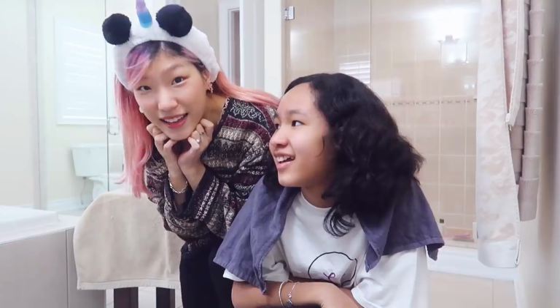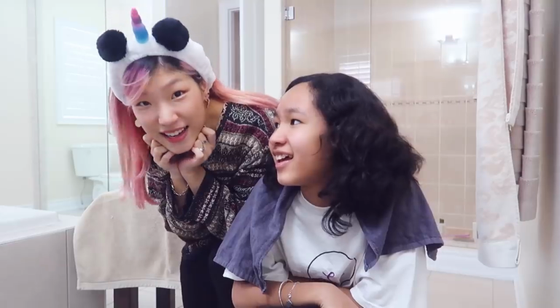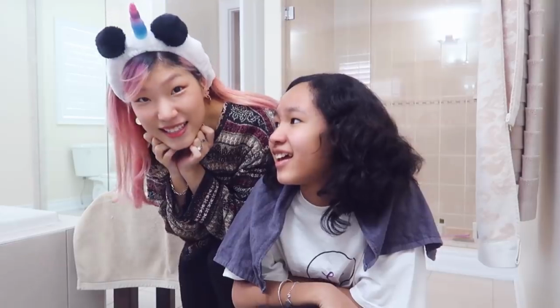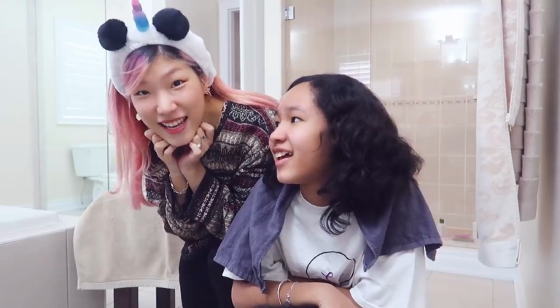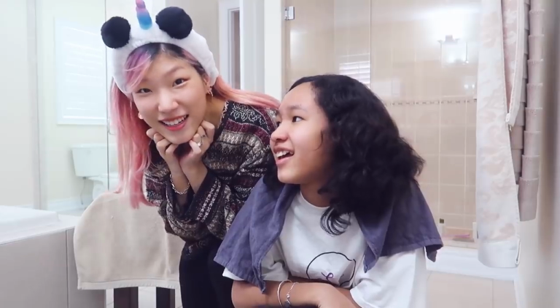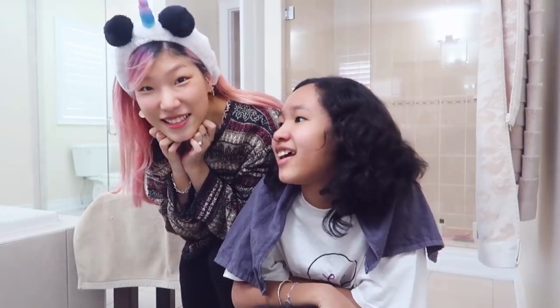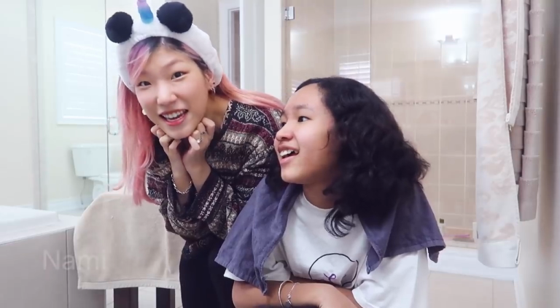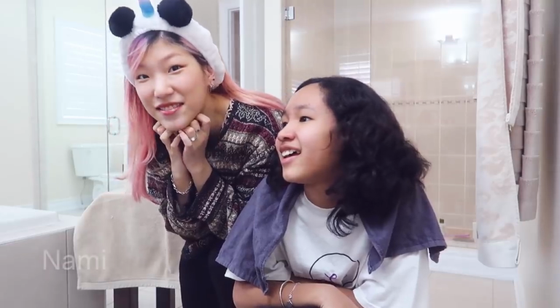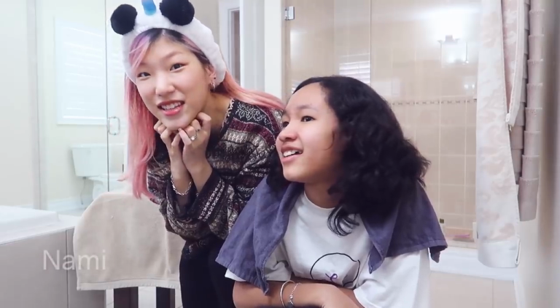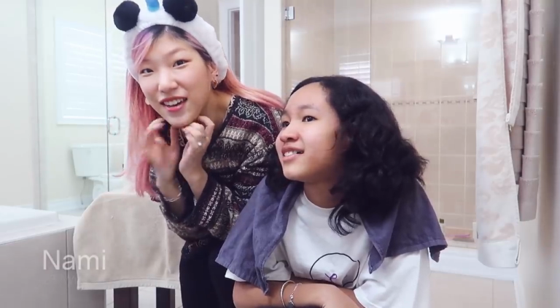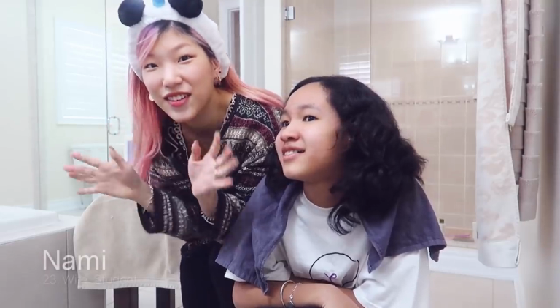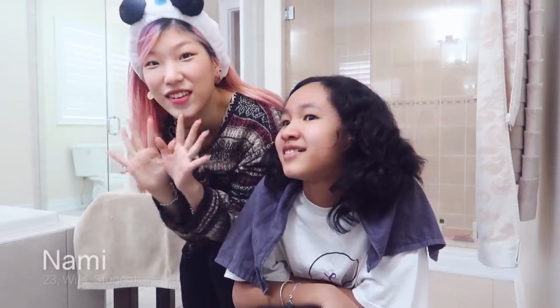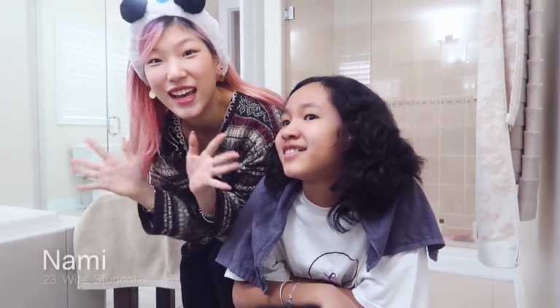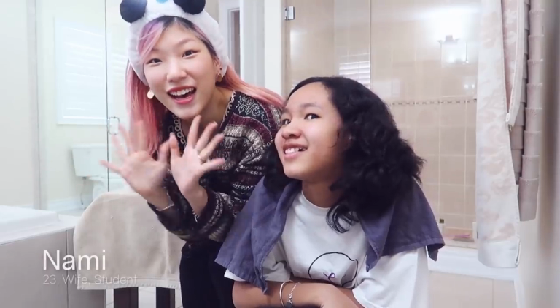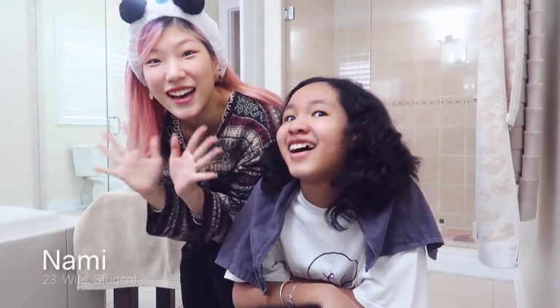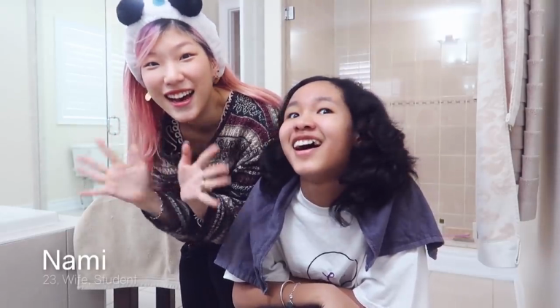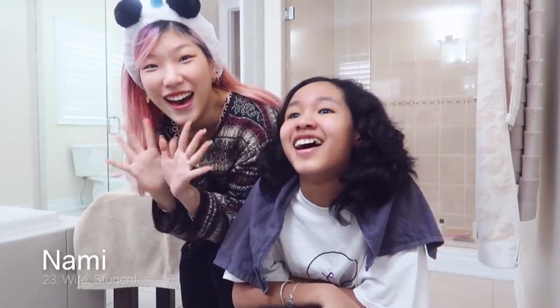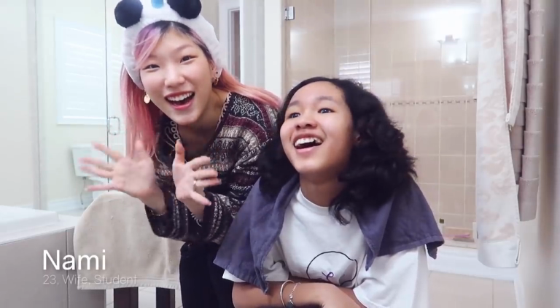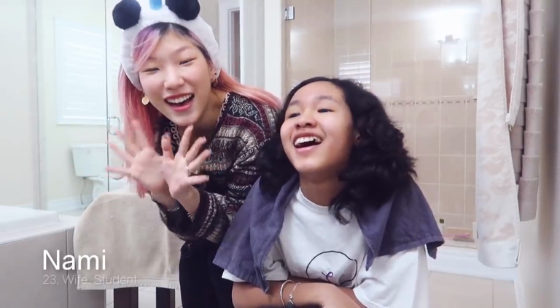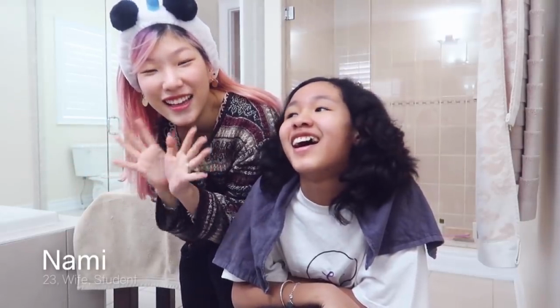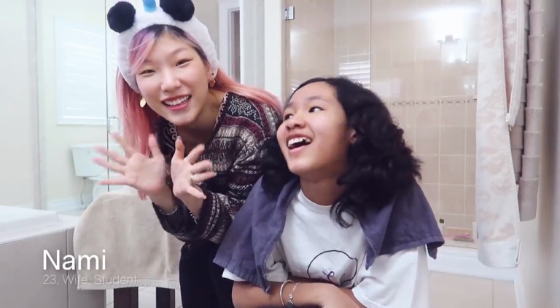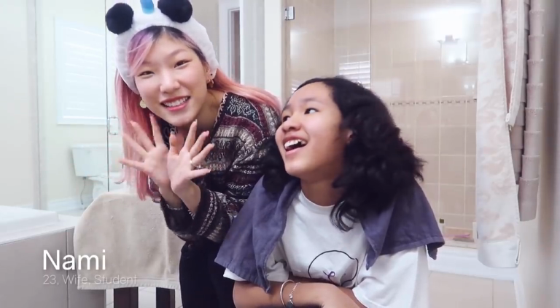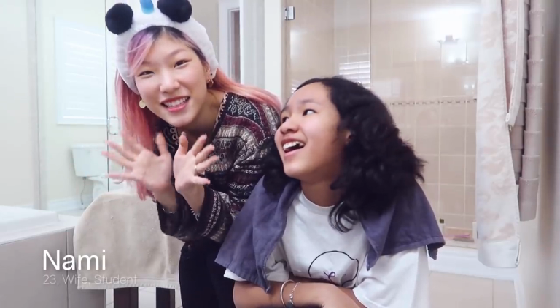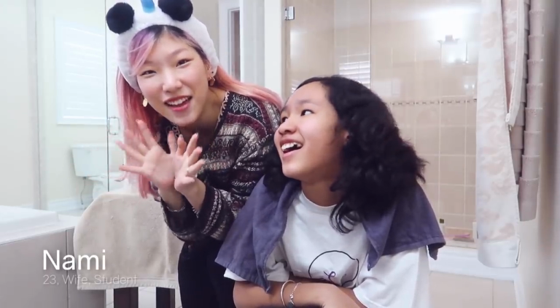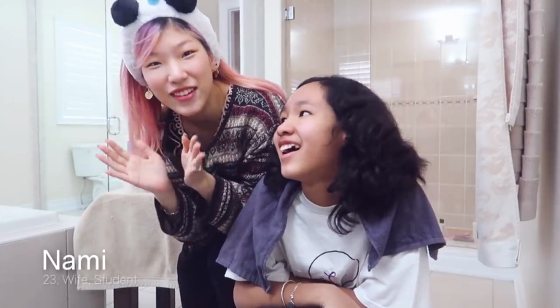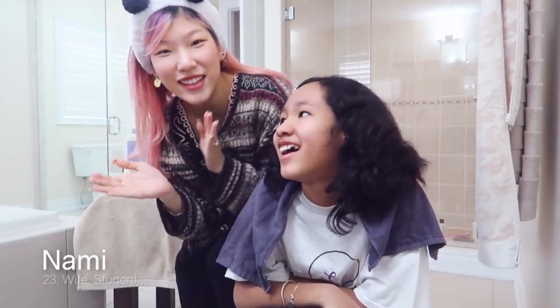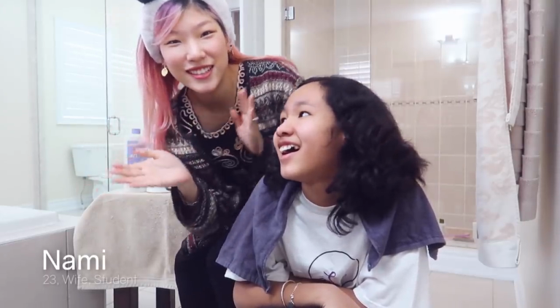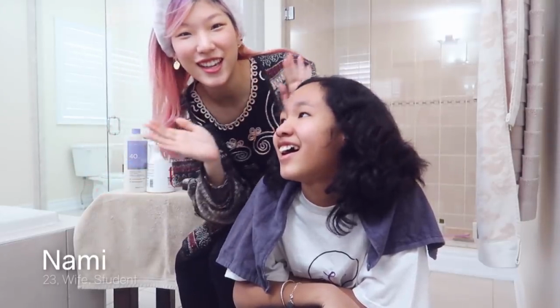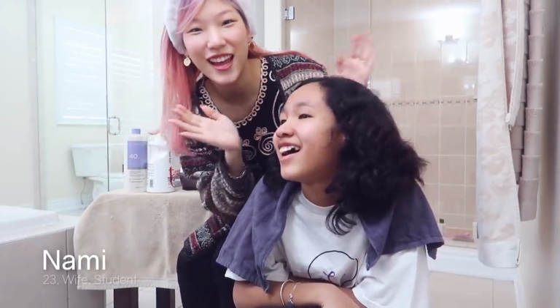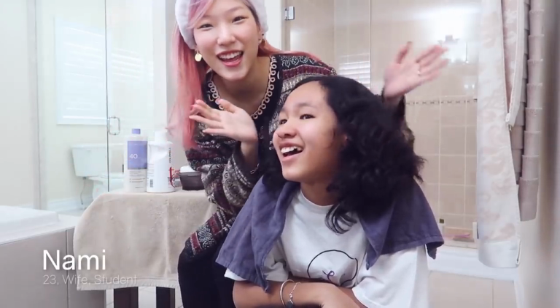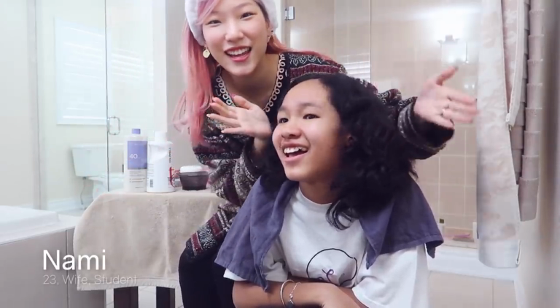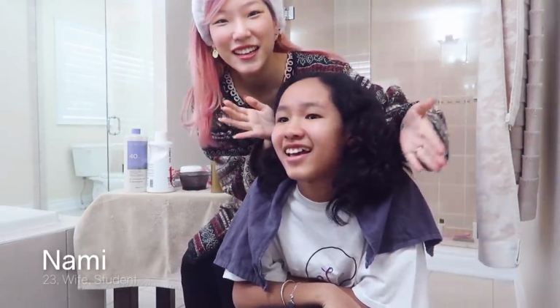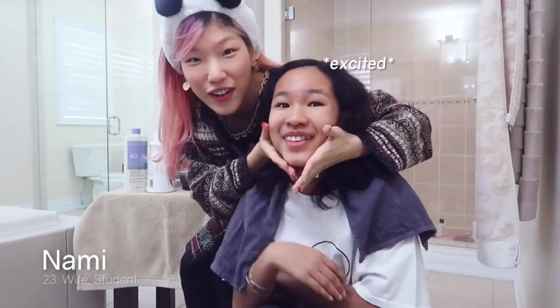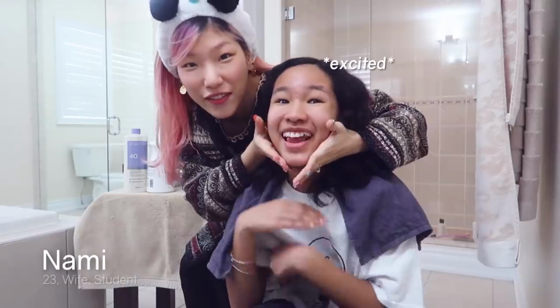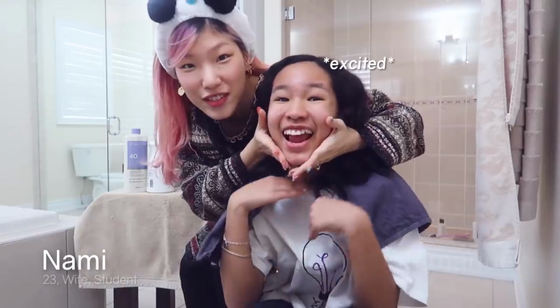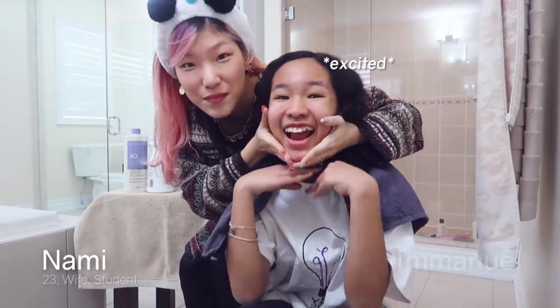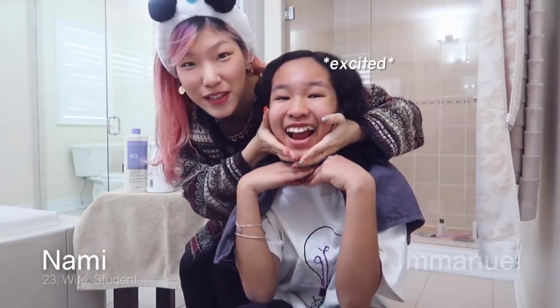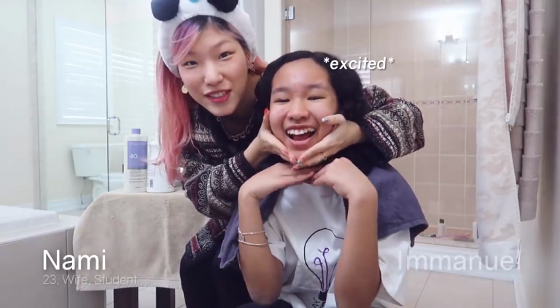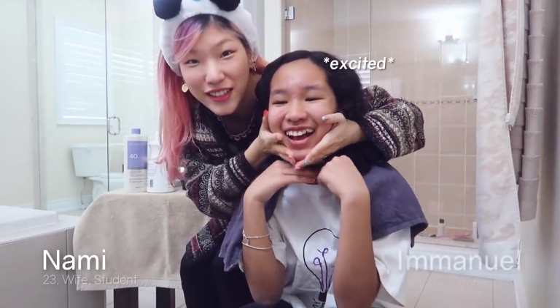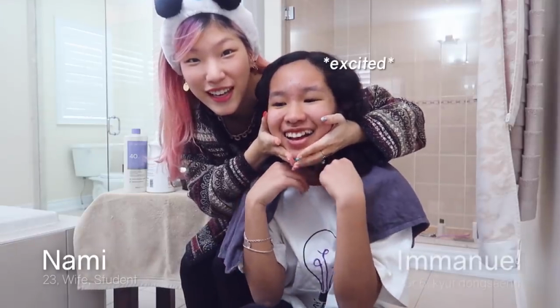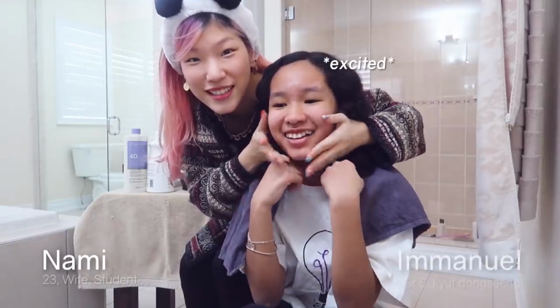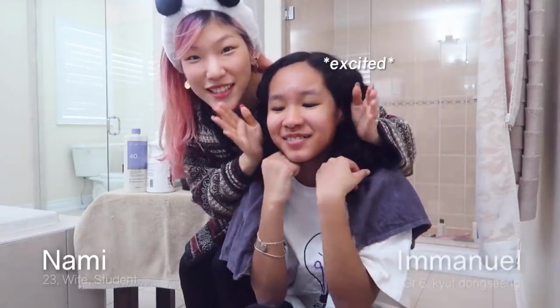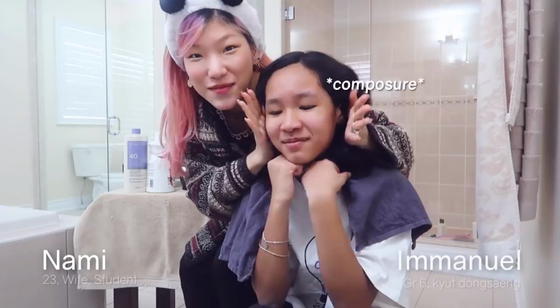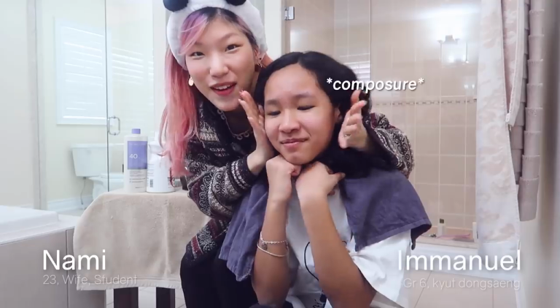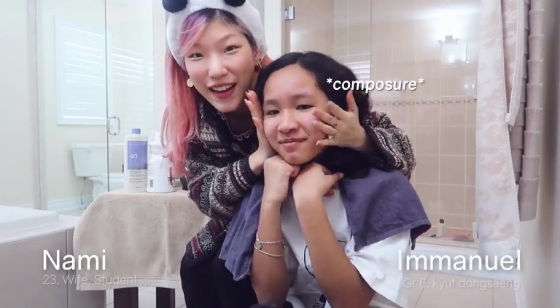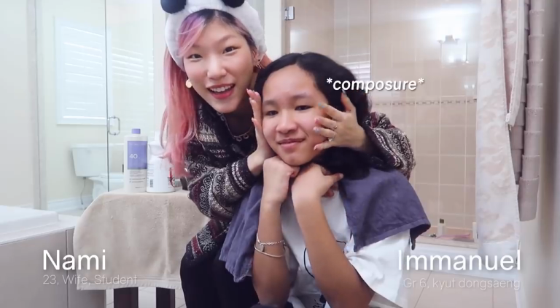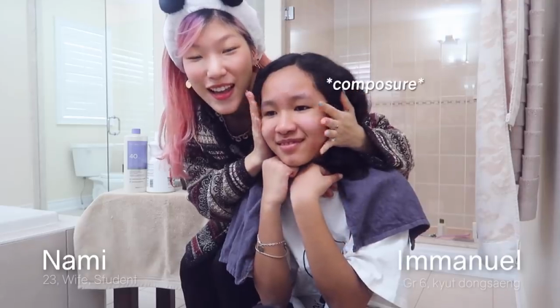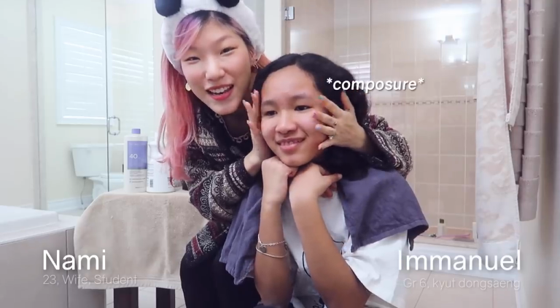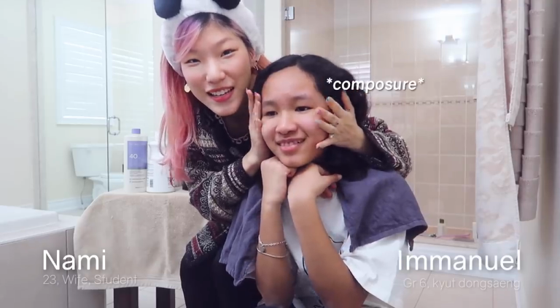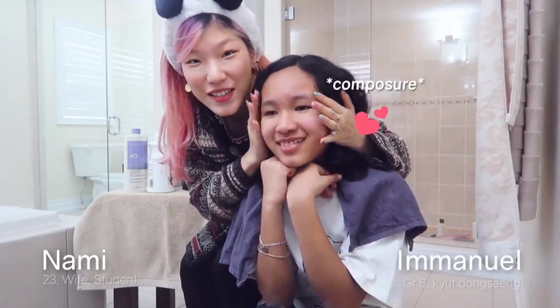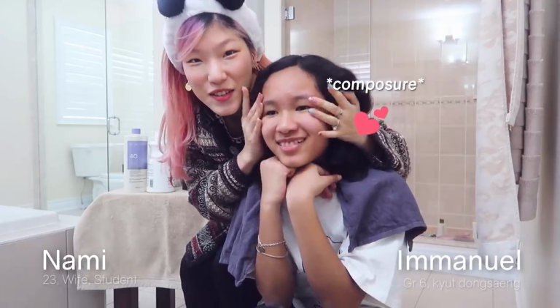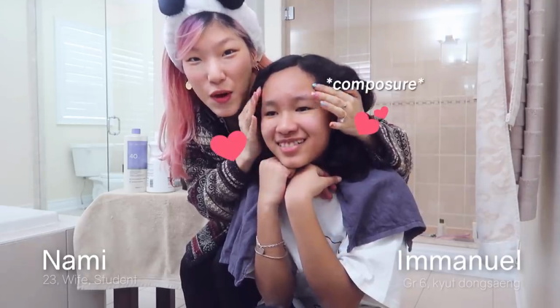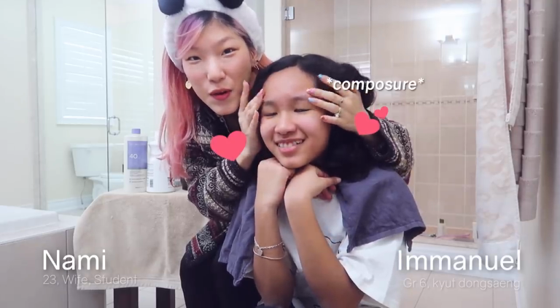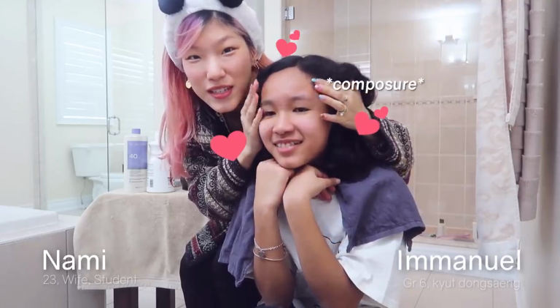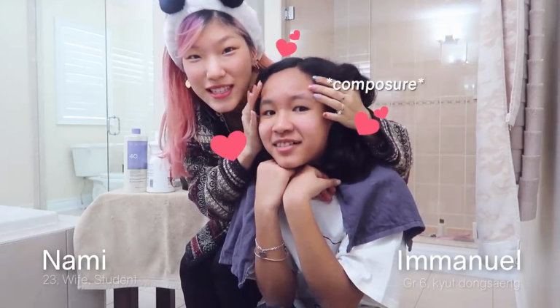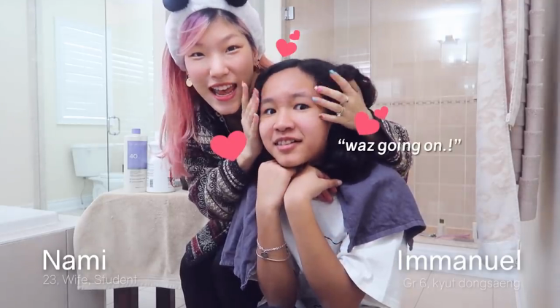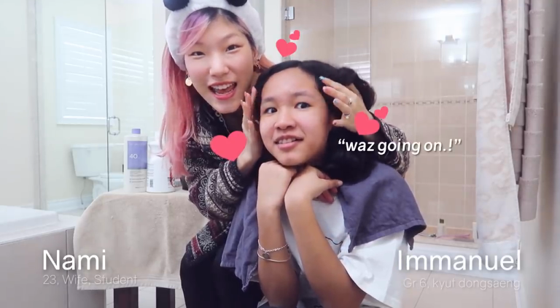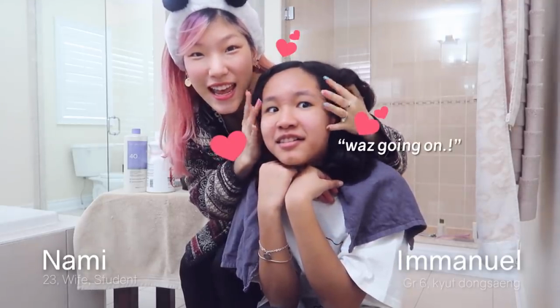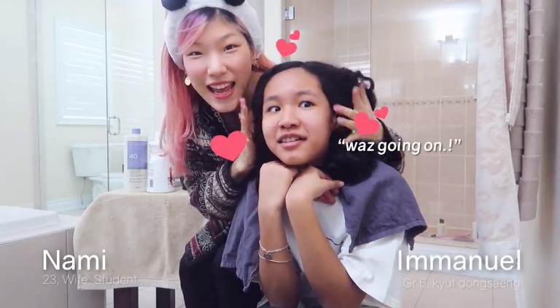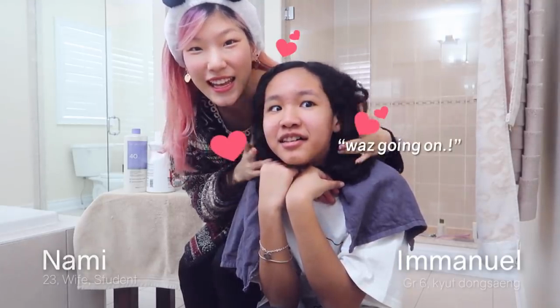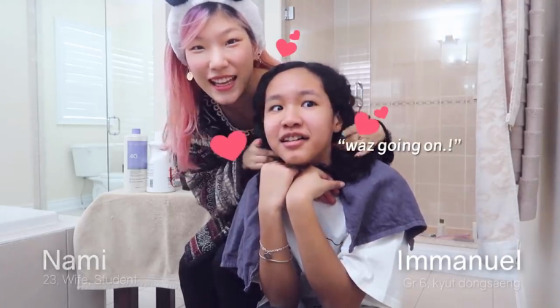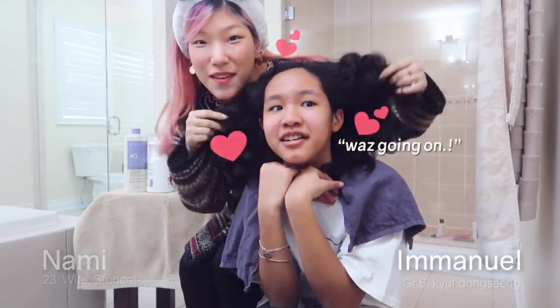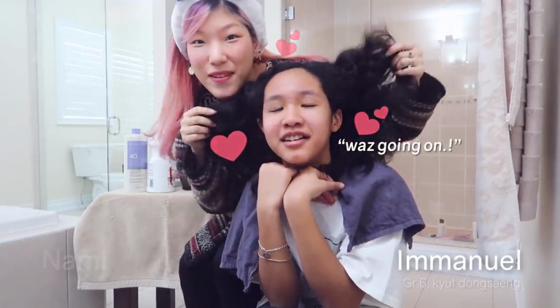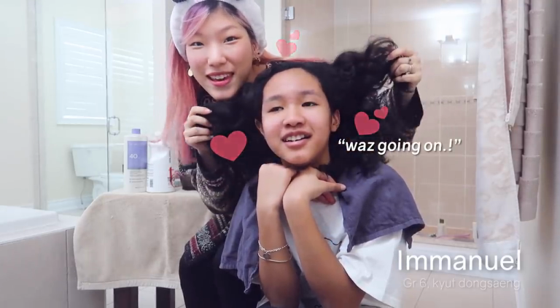Hello, my name is Nami. It's Nami and today we have a special guest — it's my little sister, Emi.